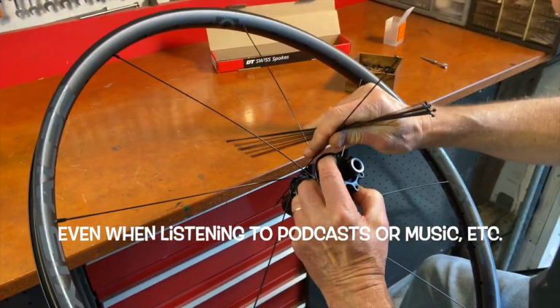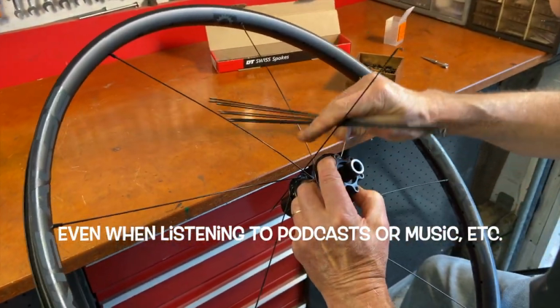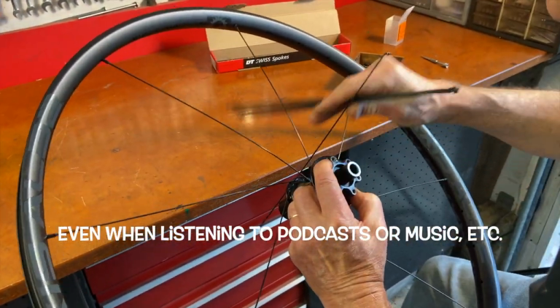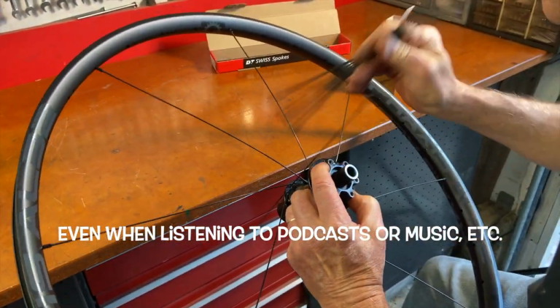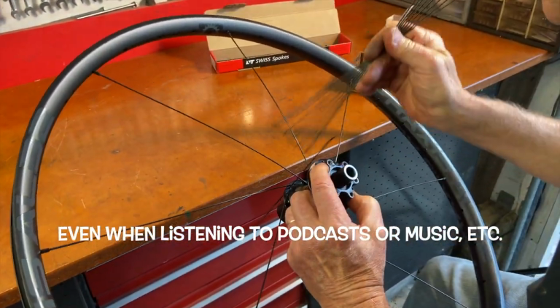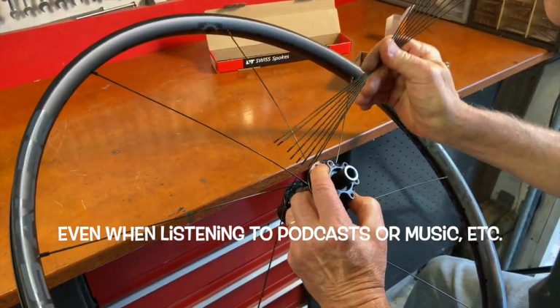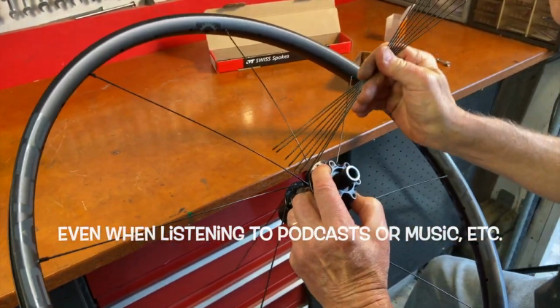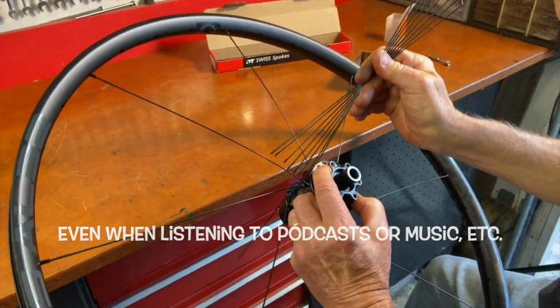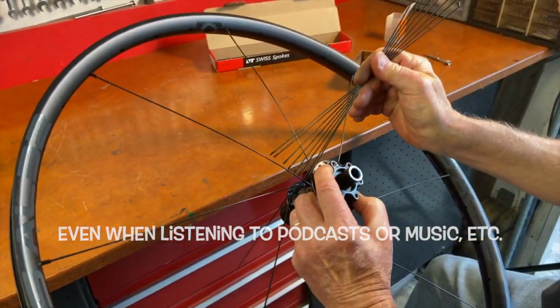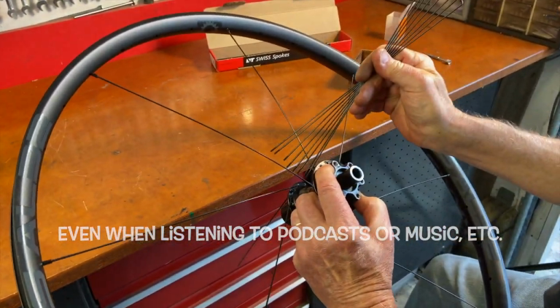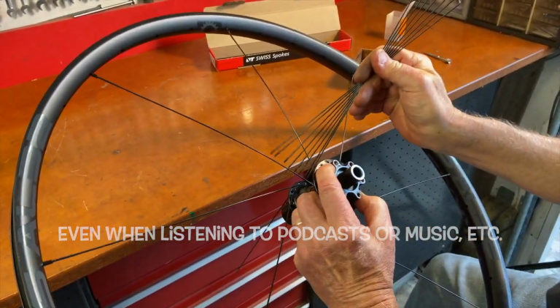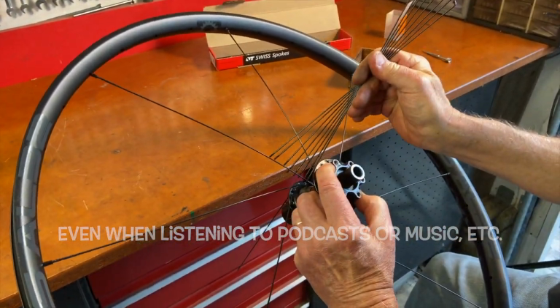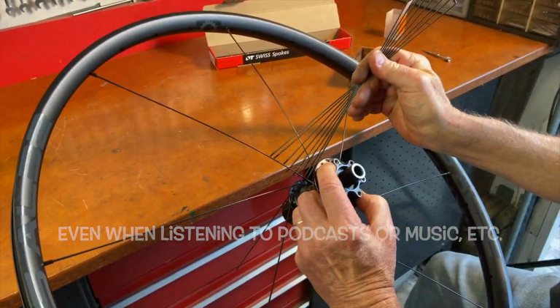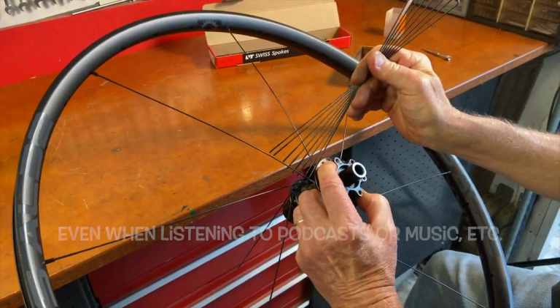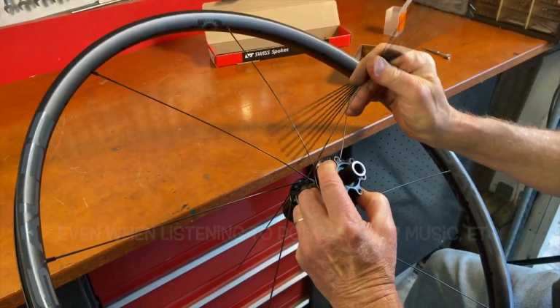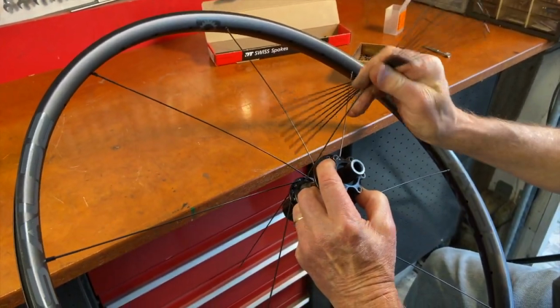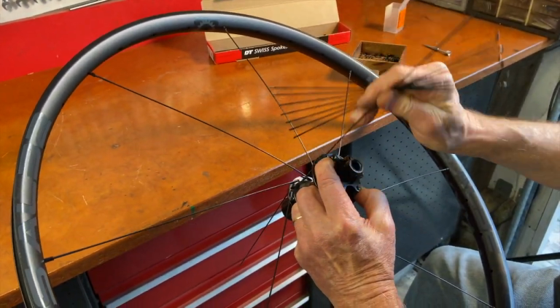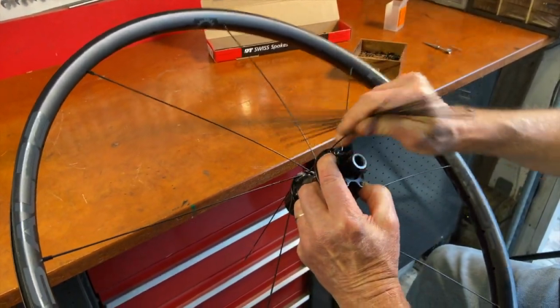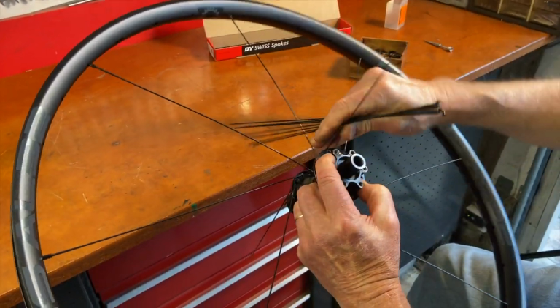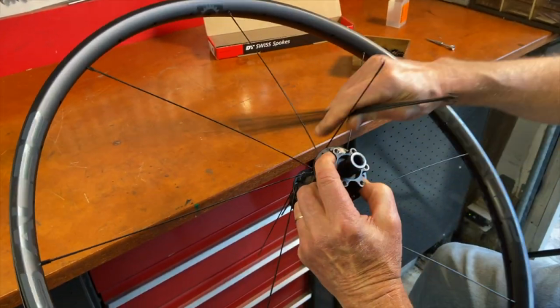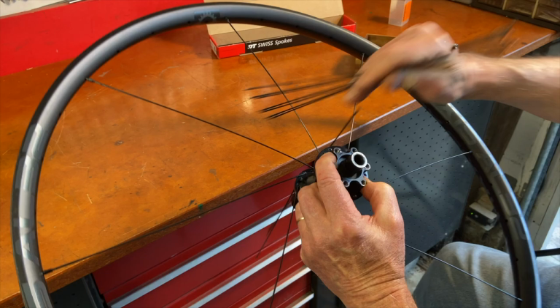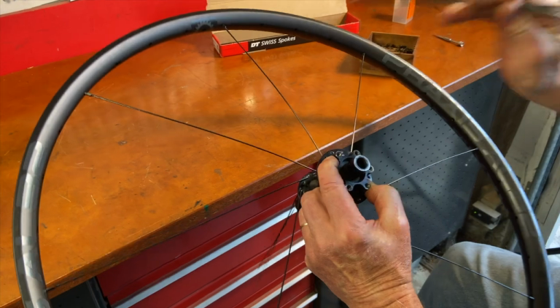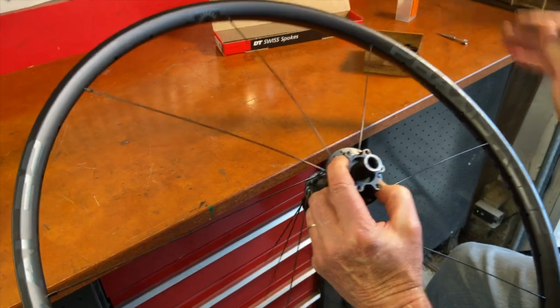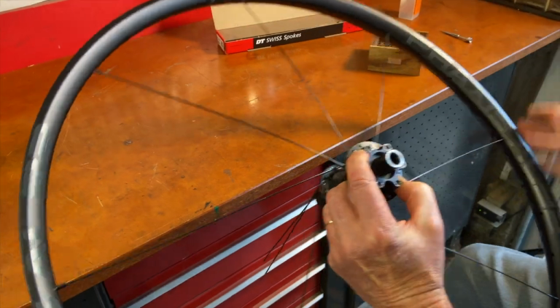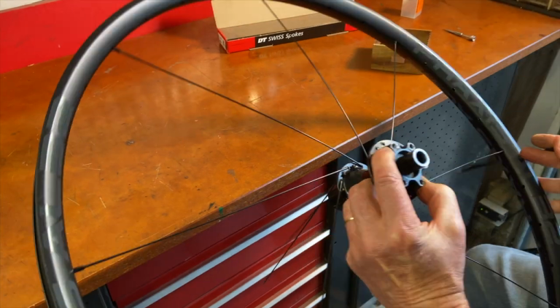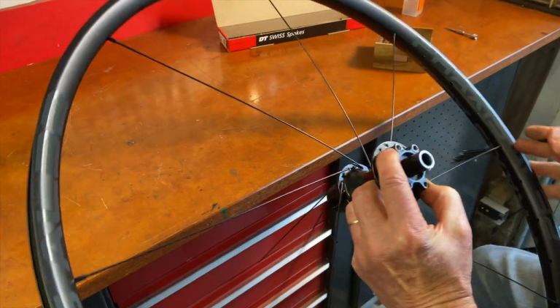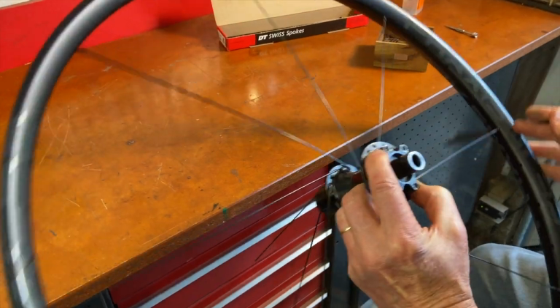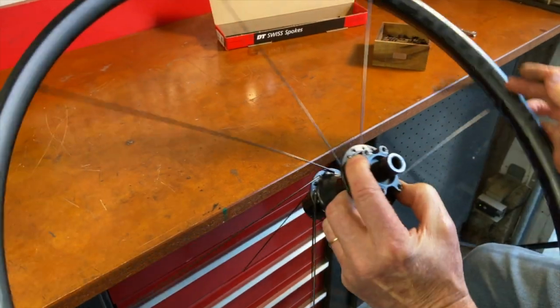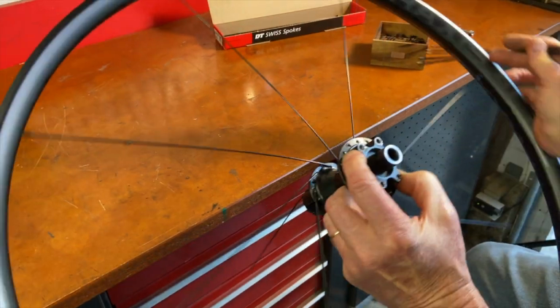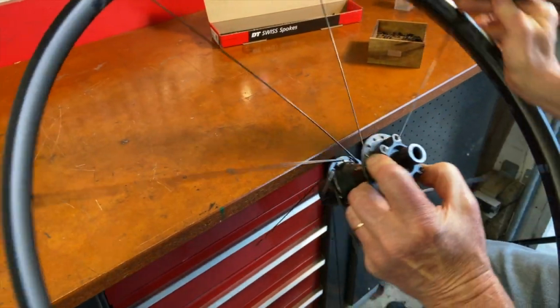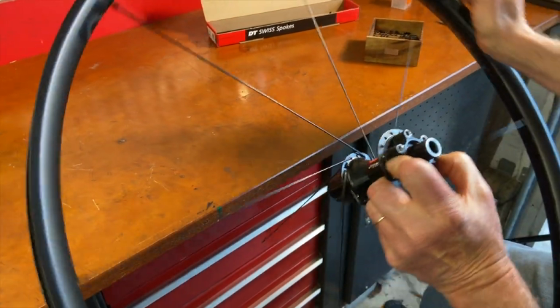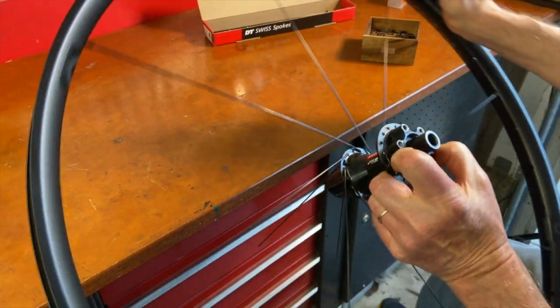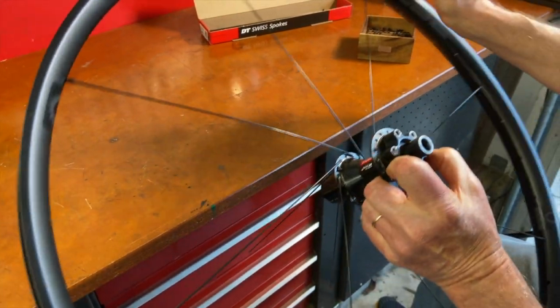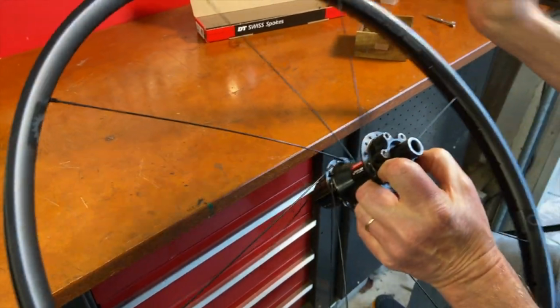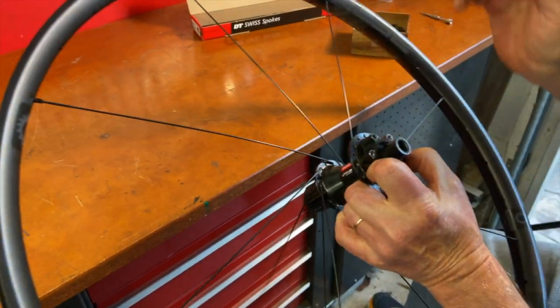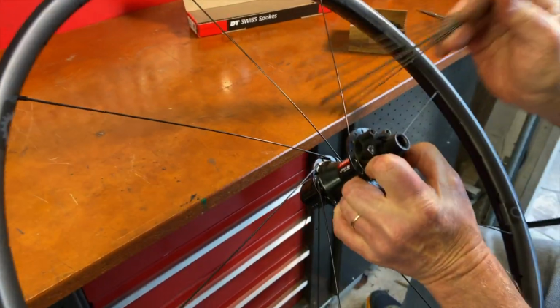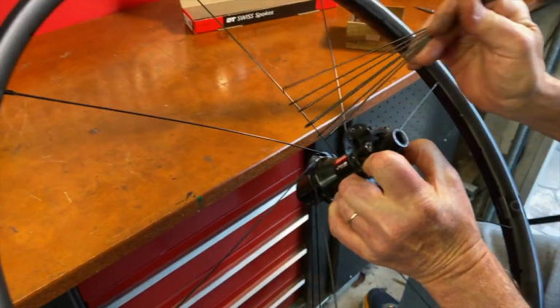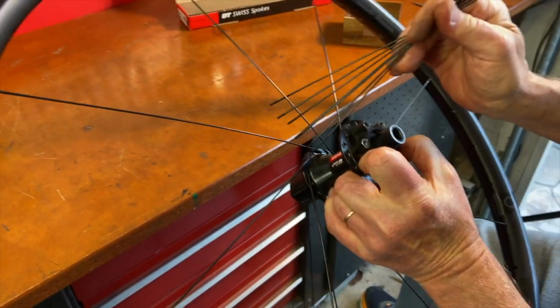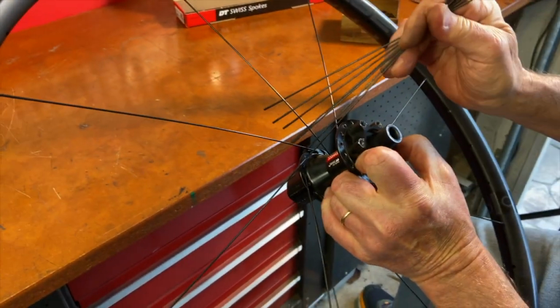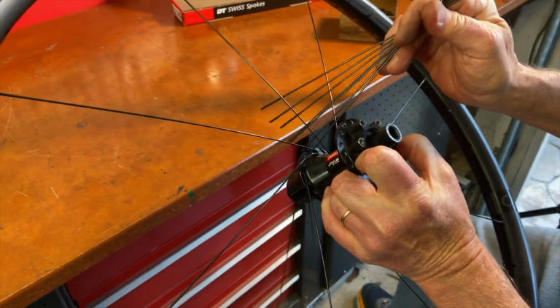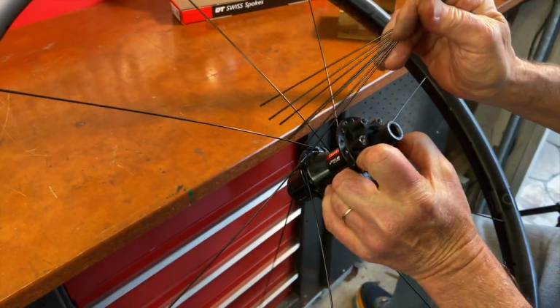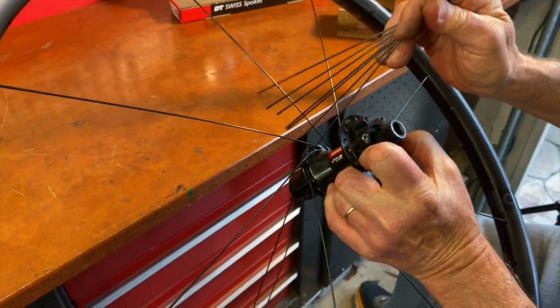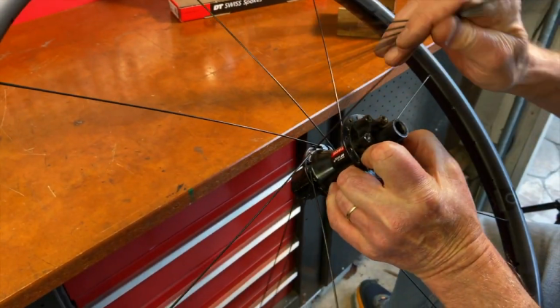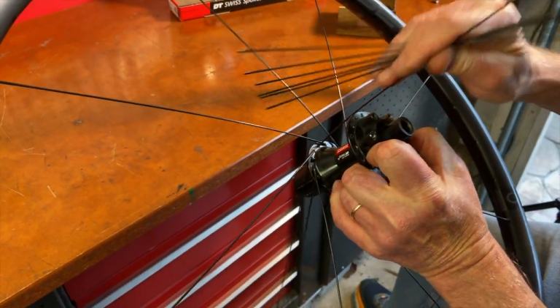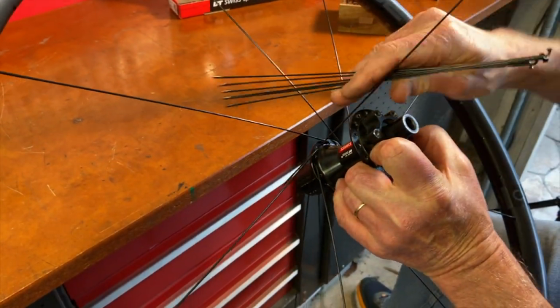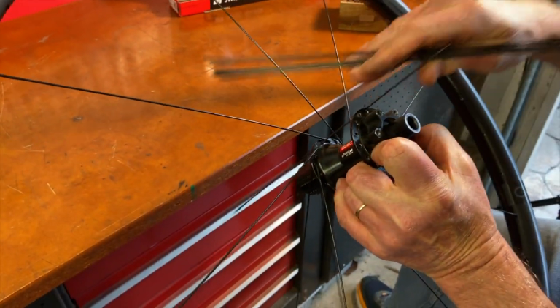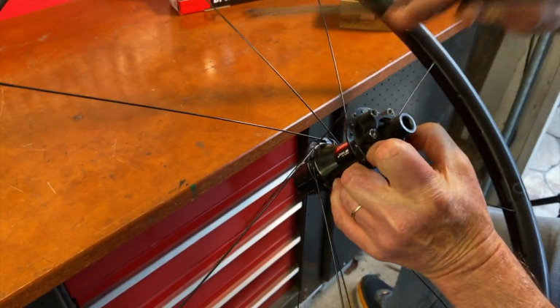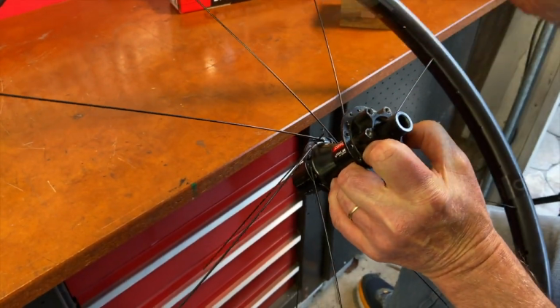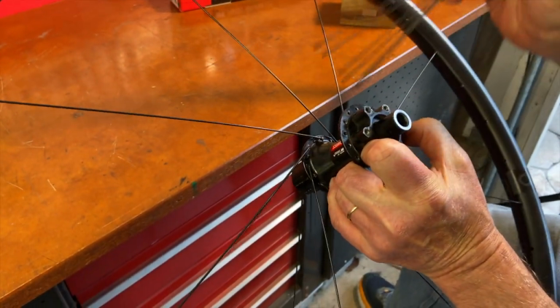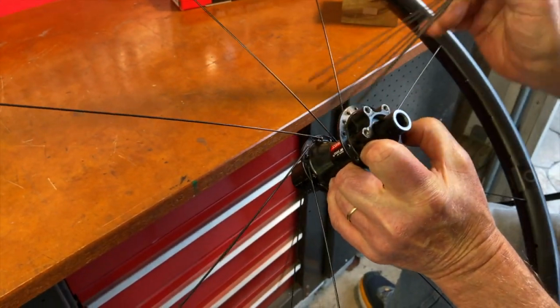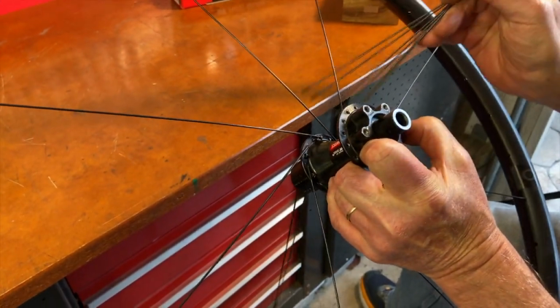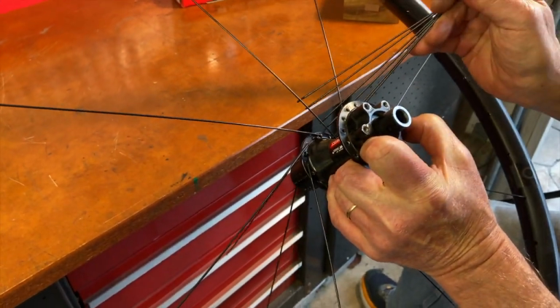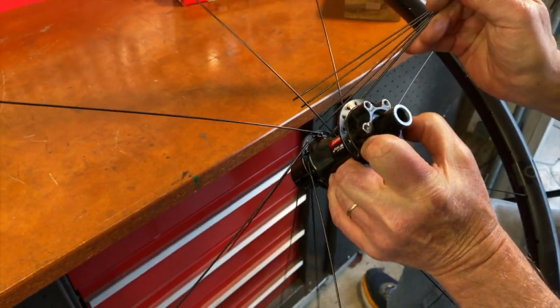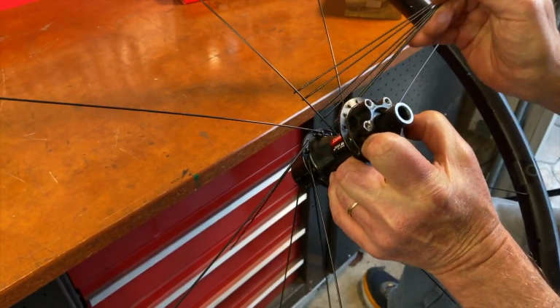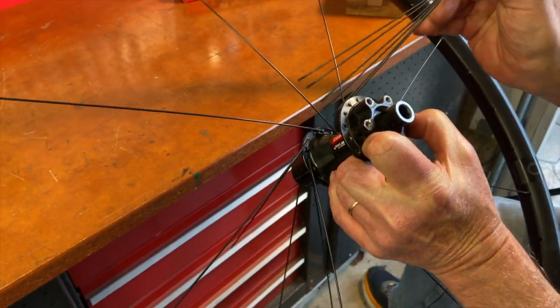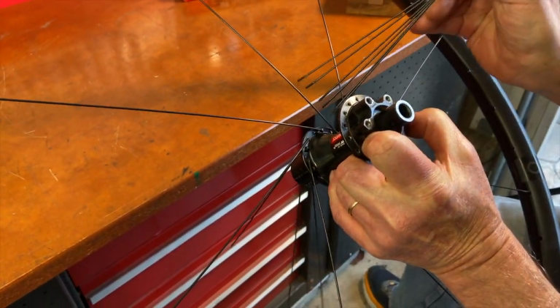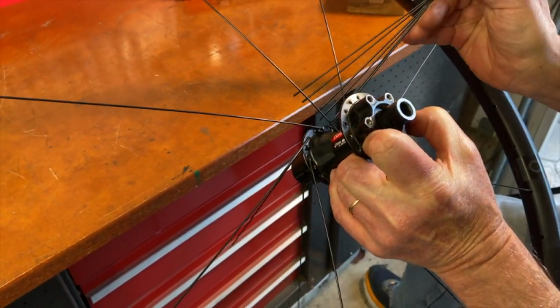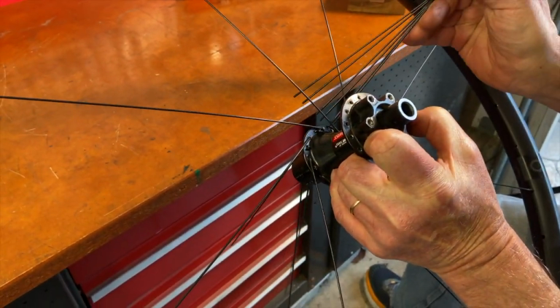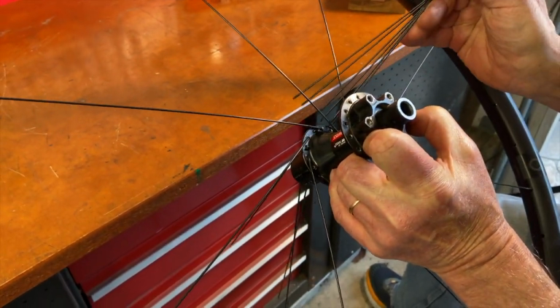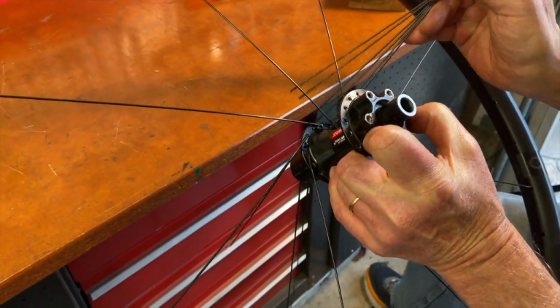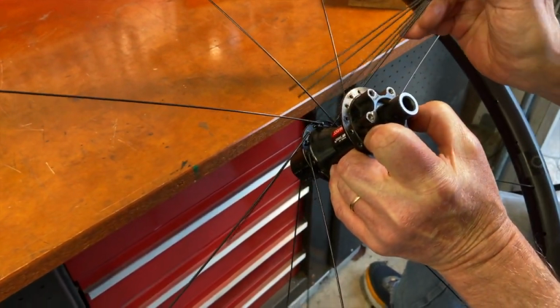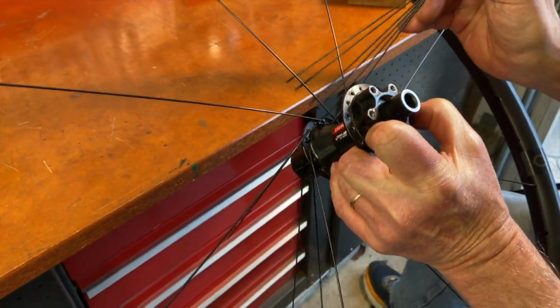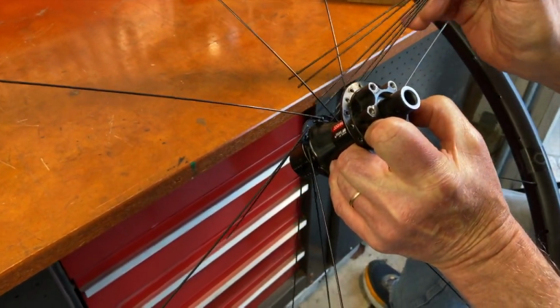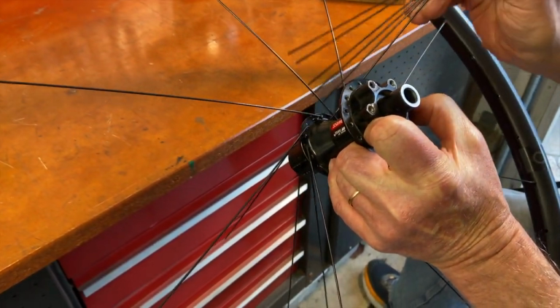See how I twisted the spokes in my fingers to get them to fan out and make them easy to put into the spoke holes.